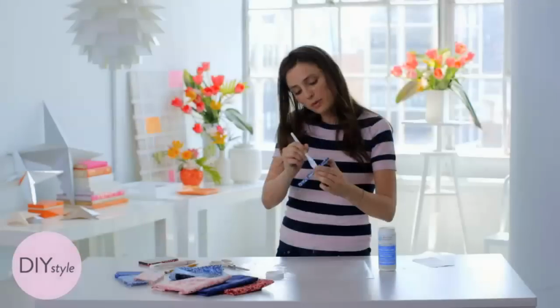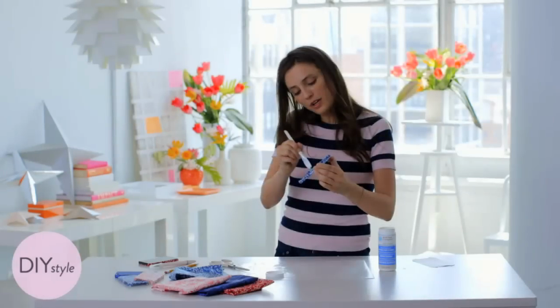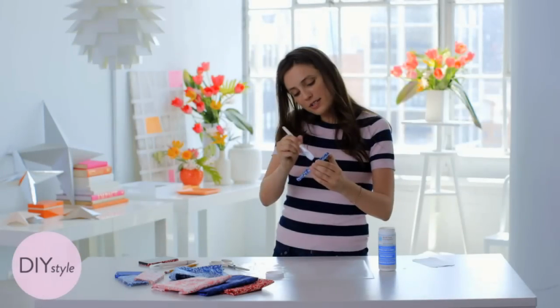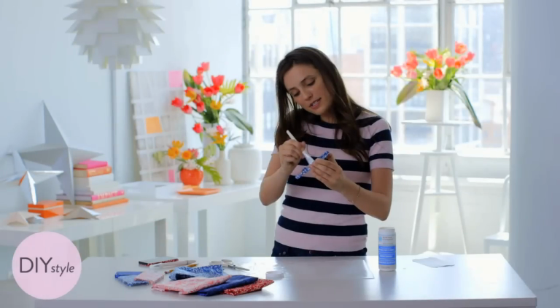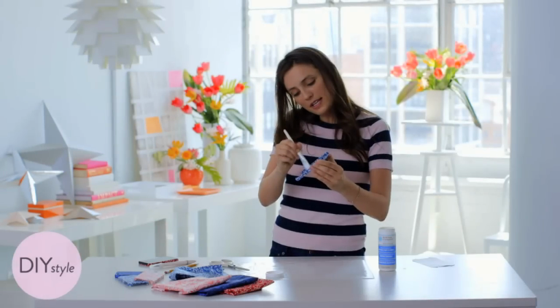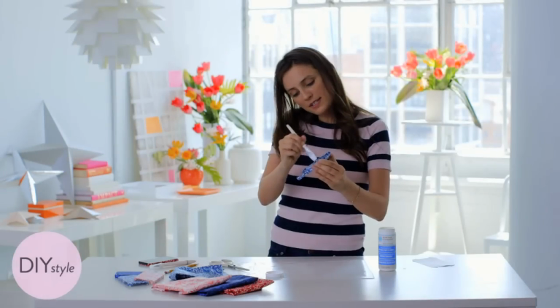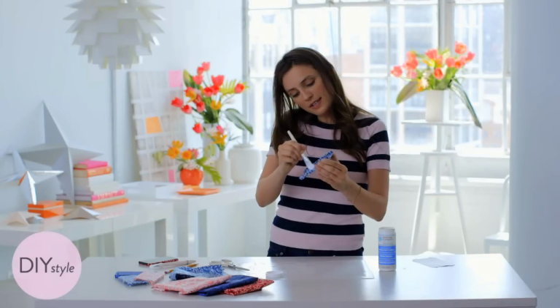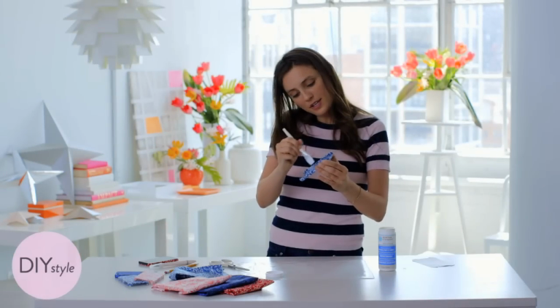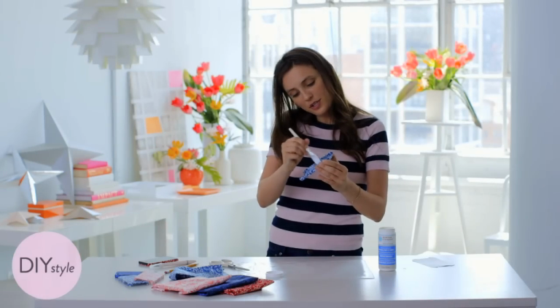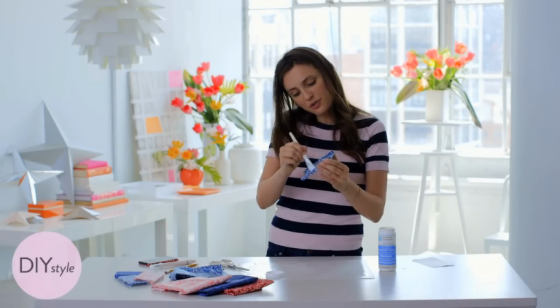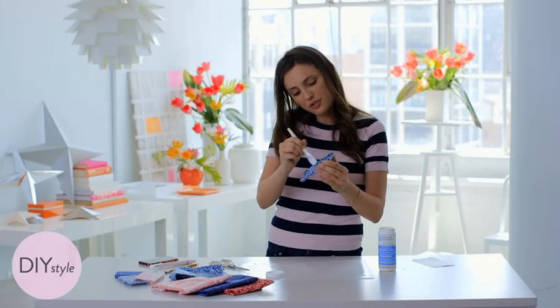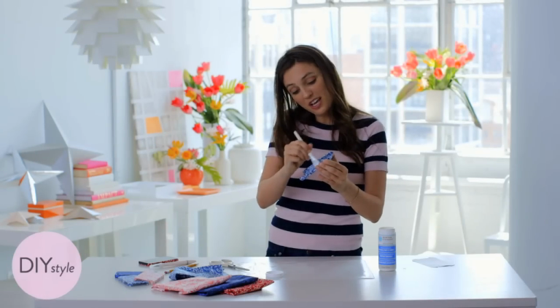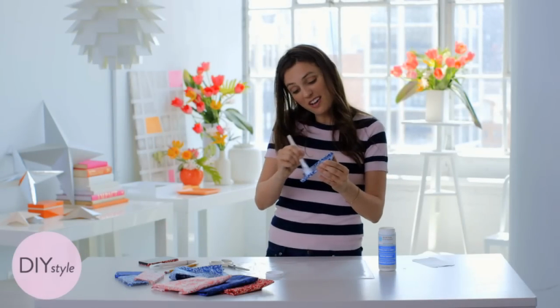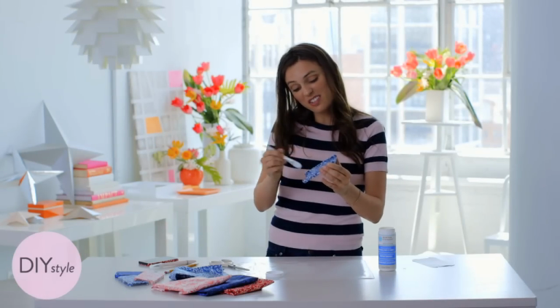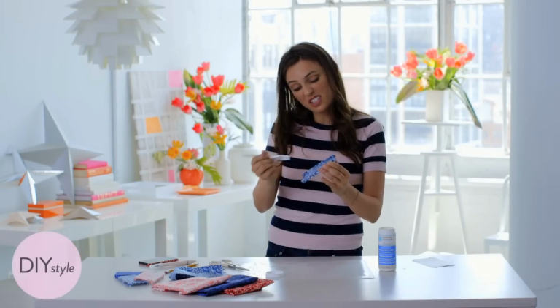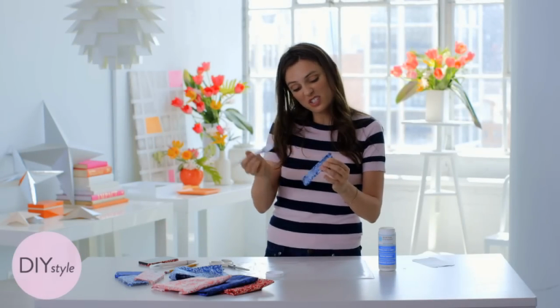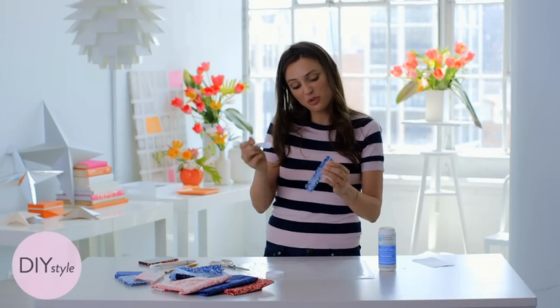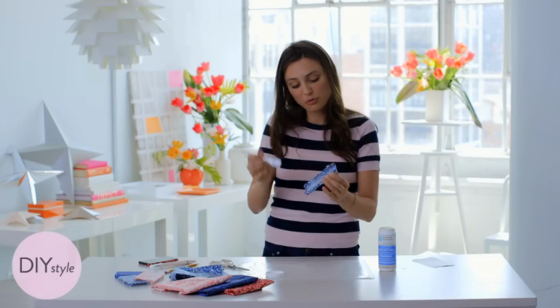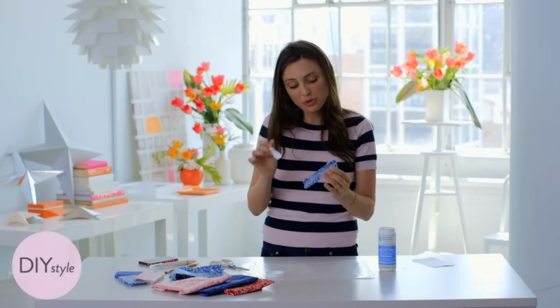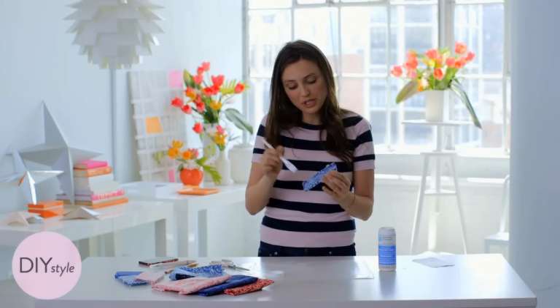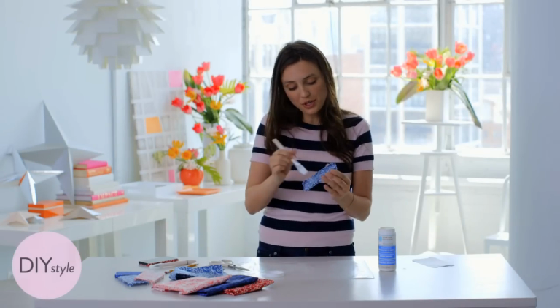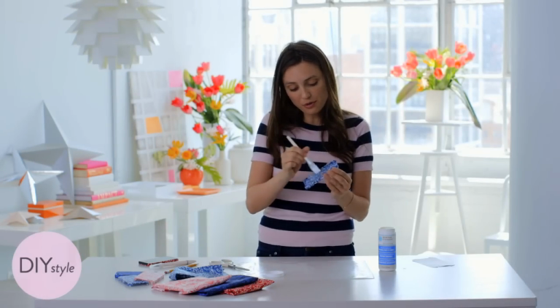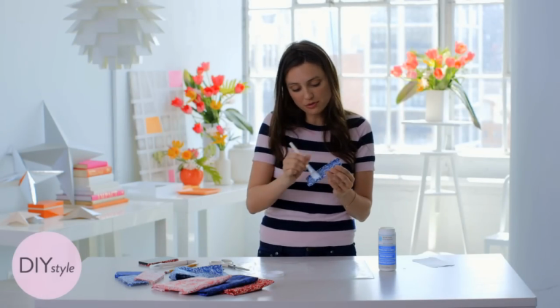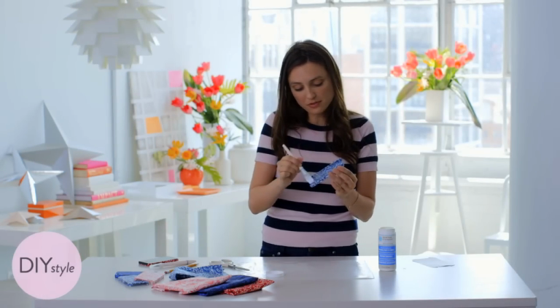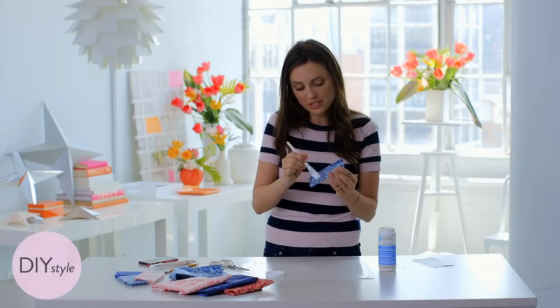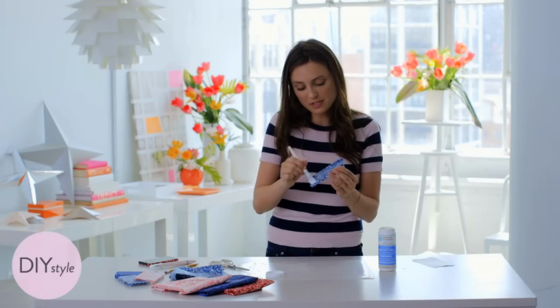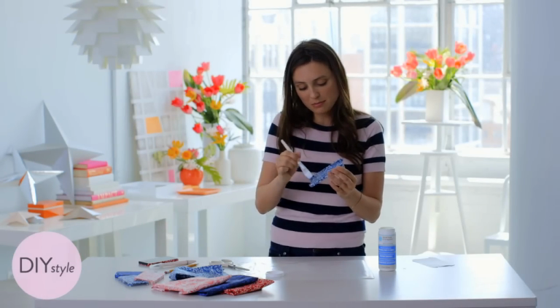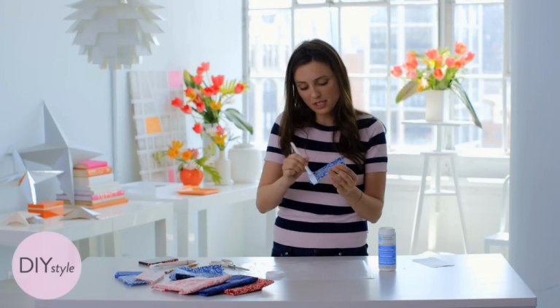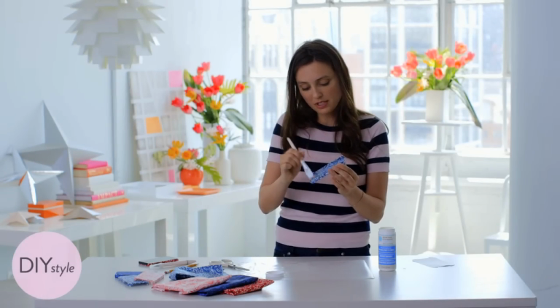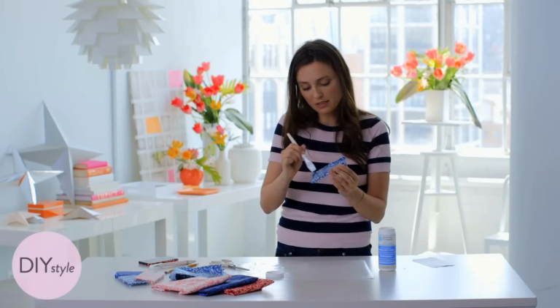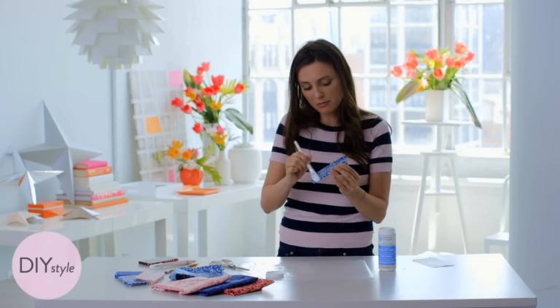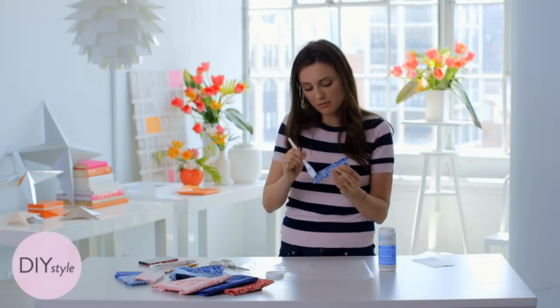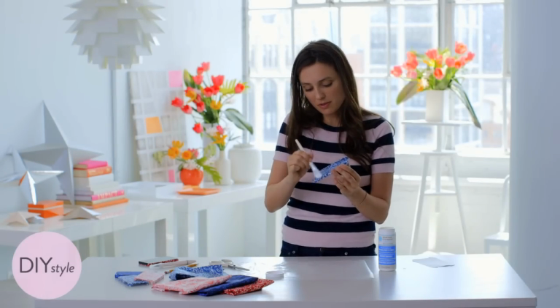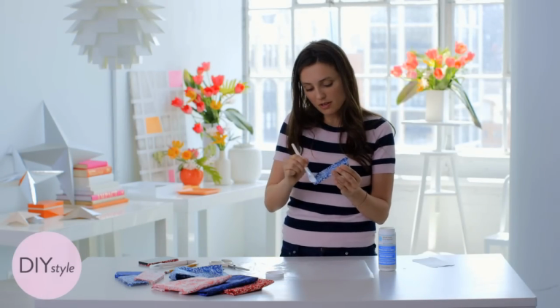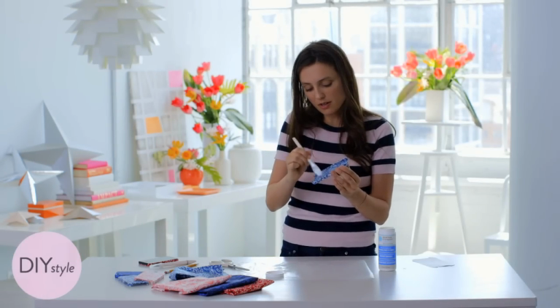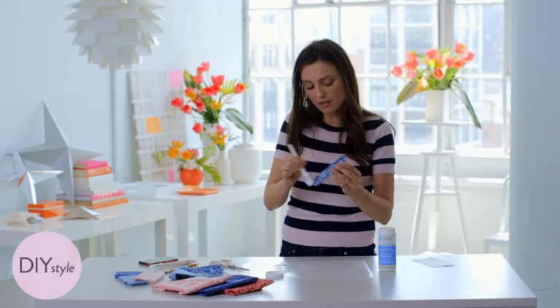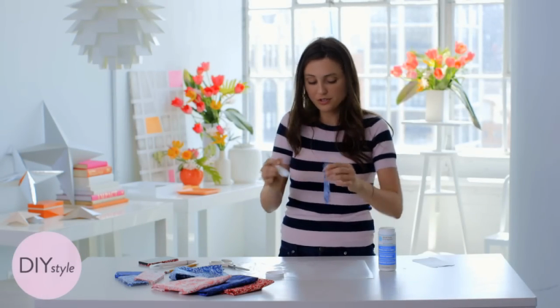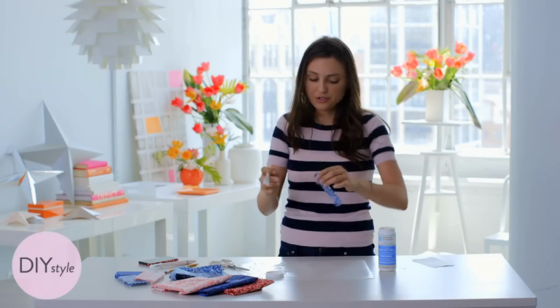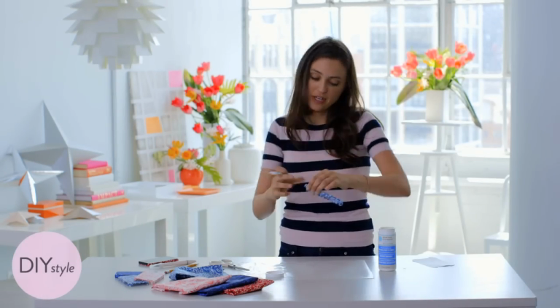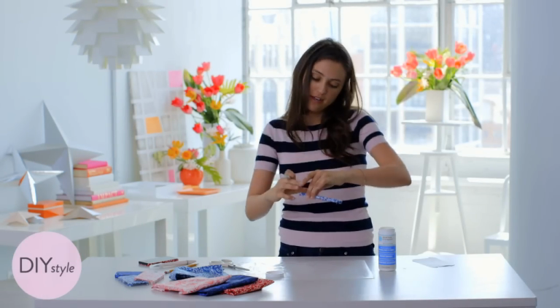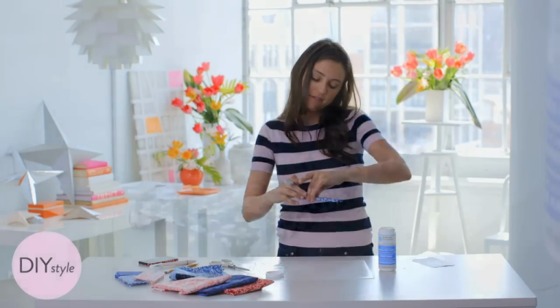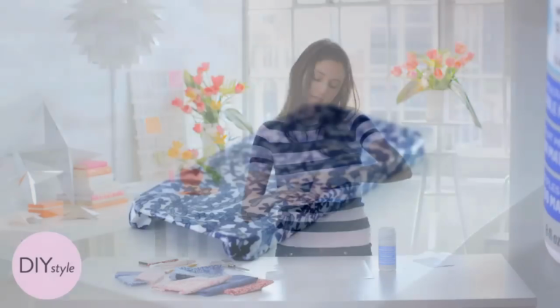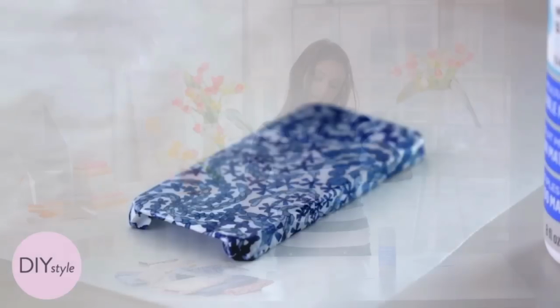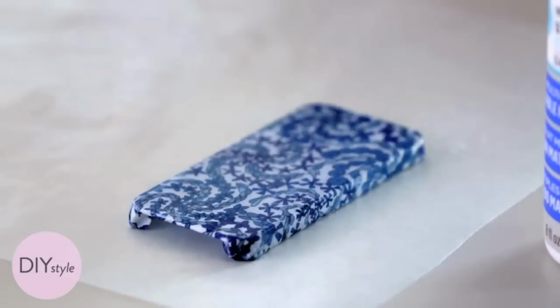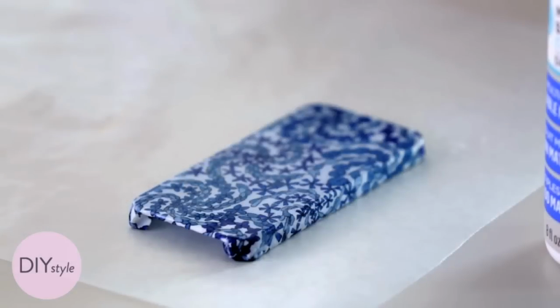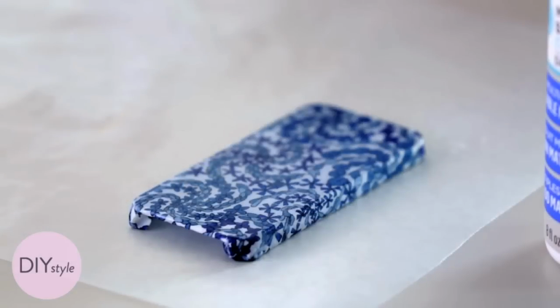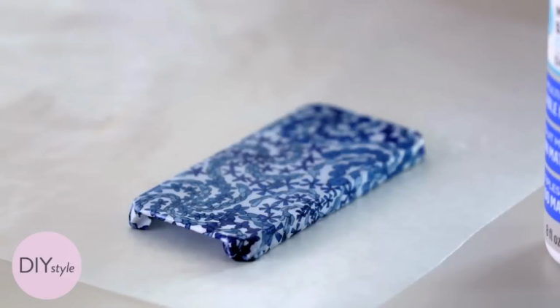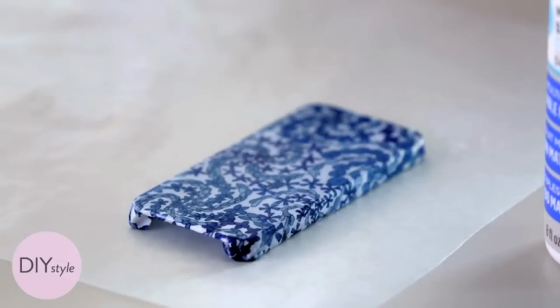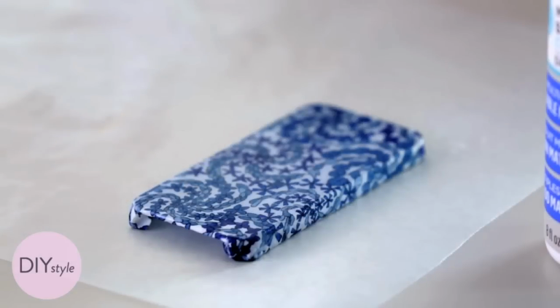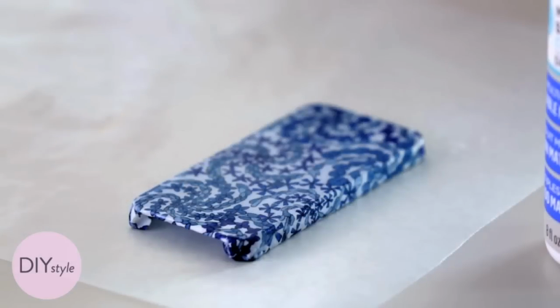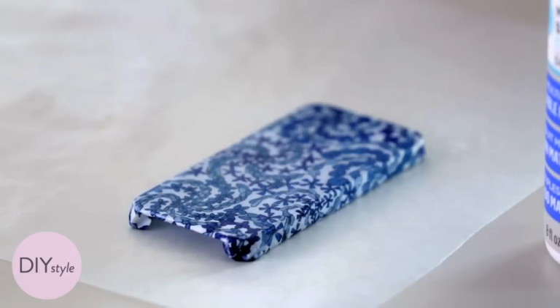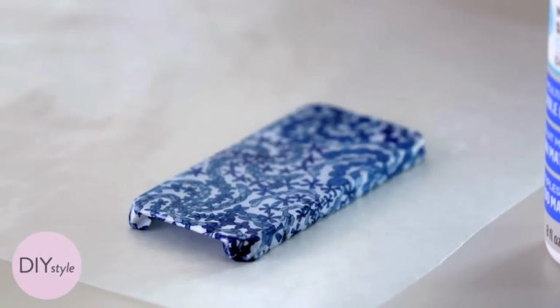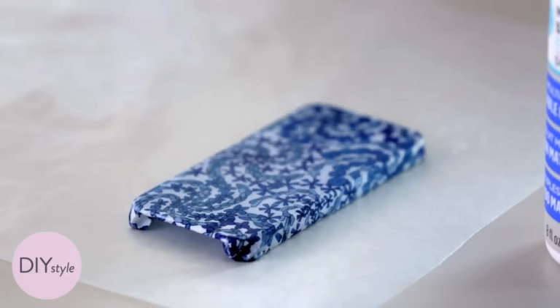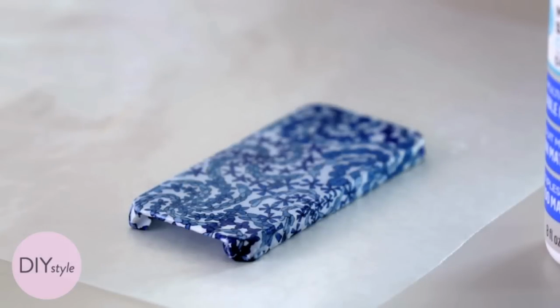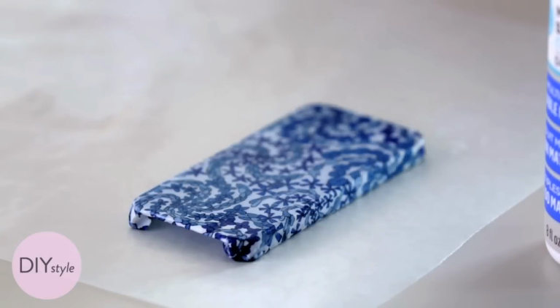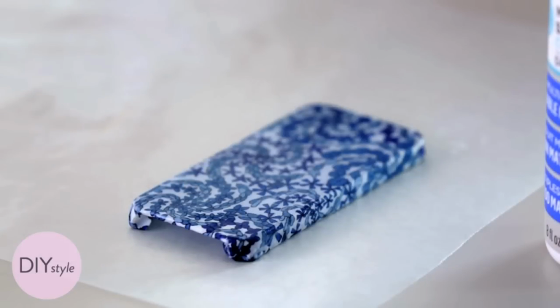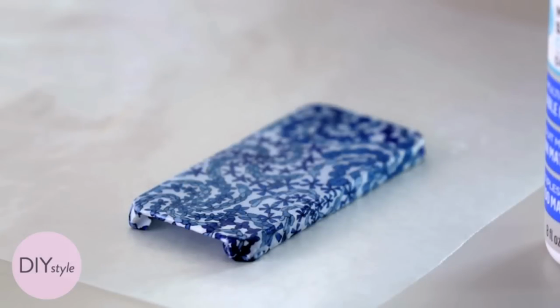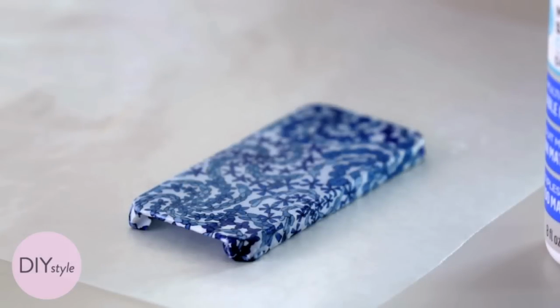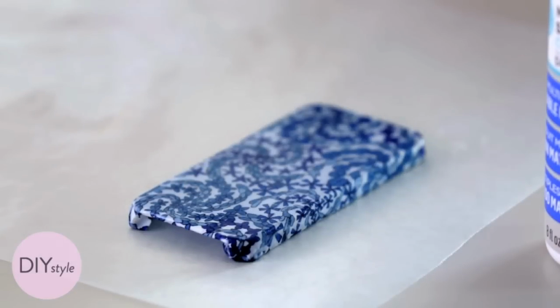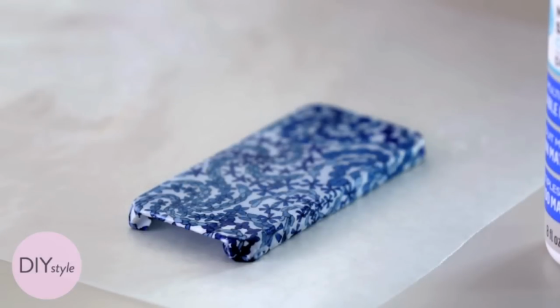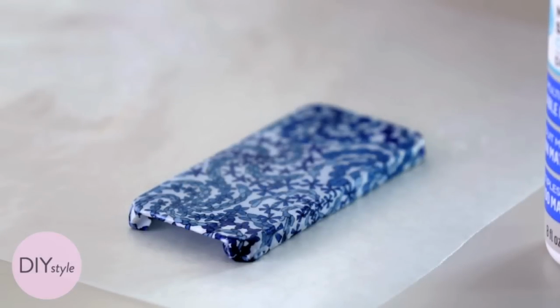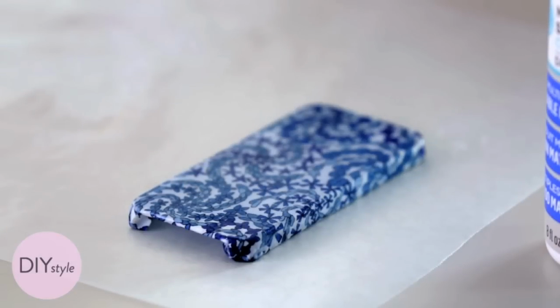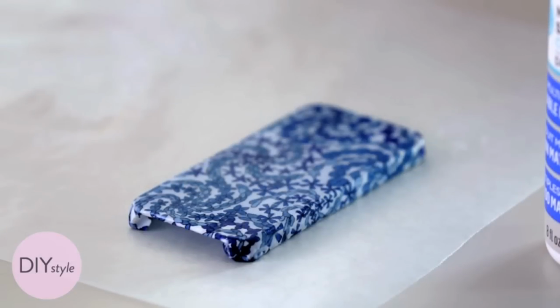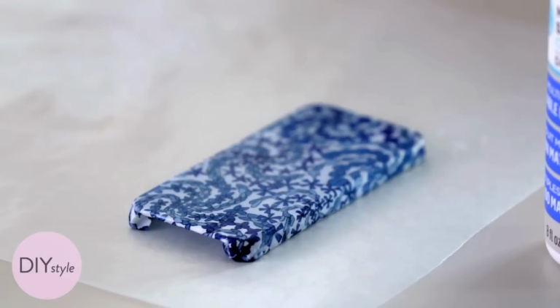When all is said and done, you should have at least three coats of this medium on your case. Let this dry for a good 24 hours.